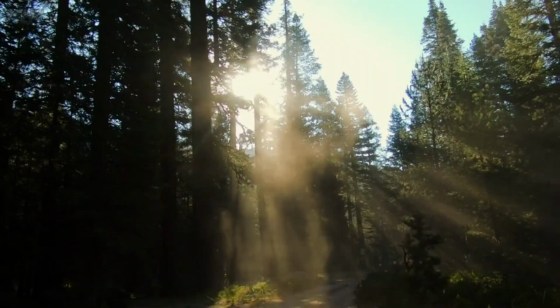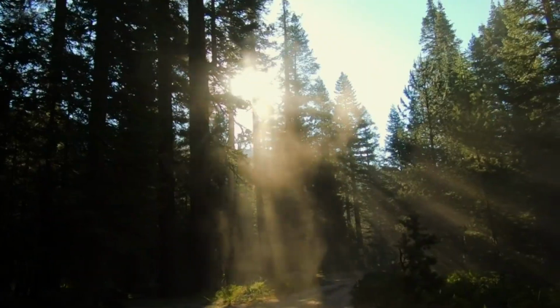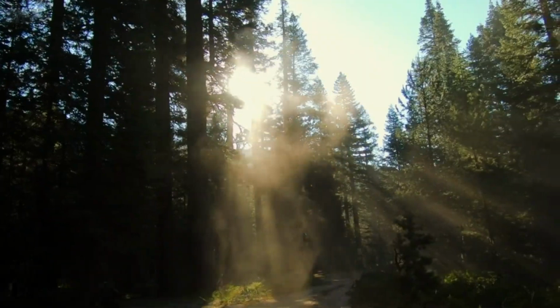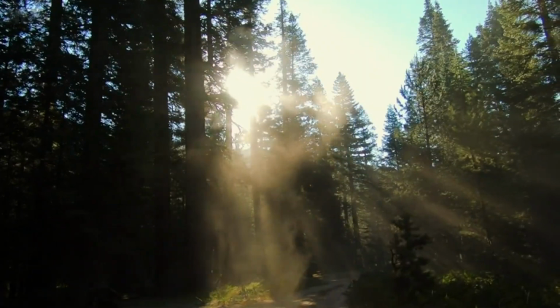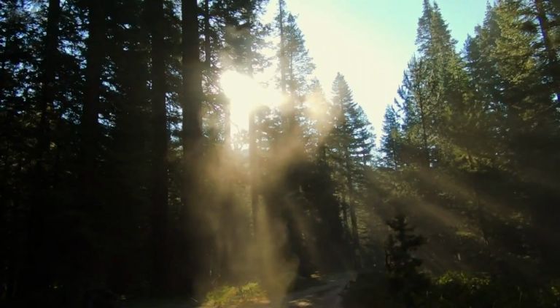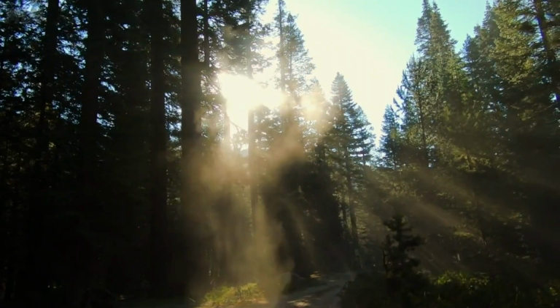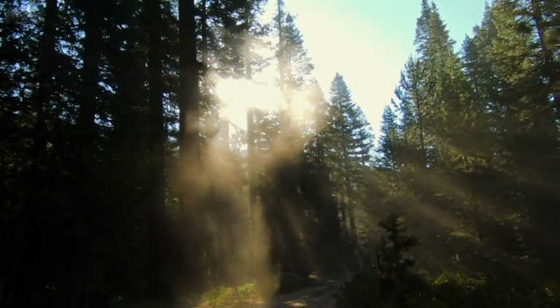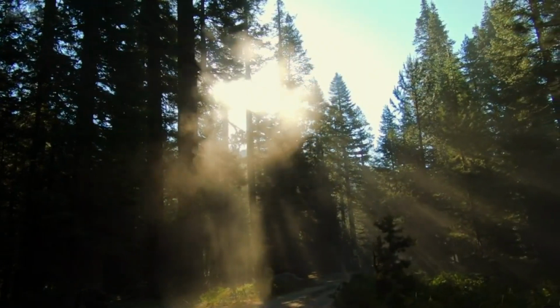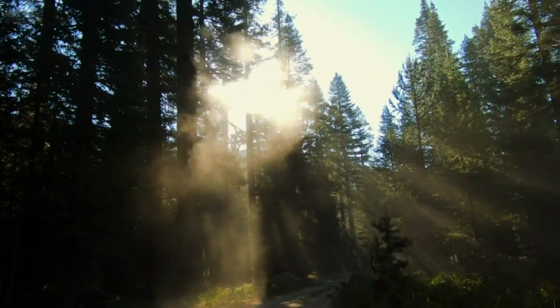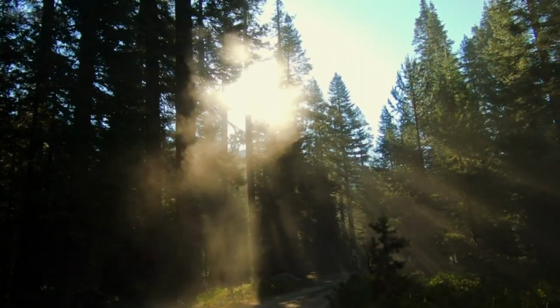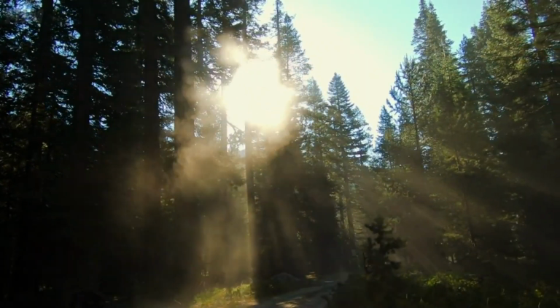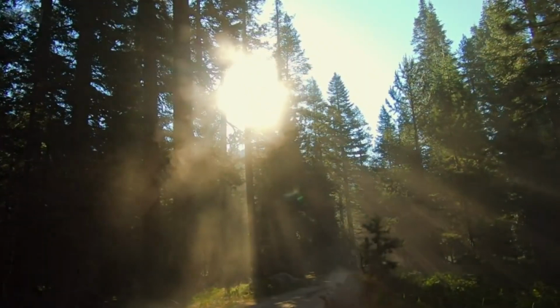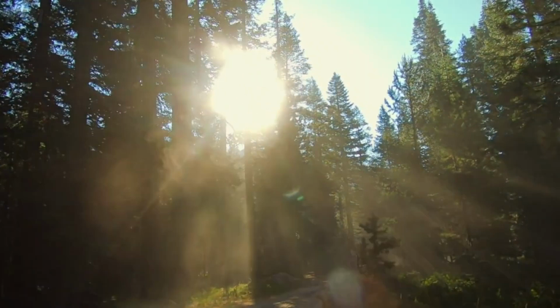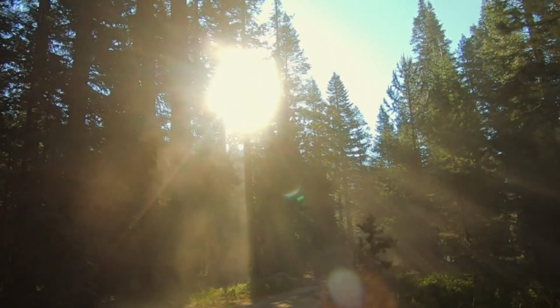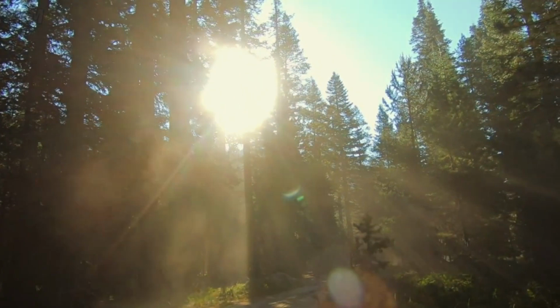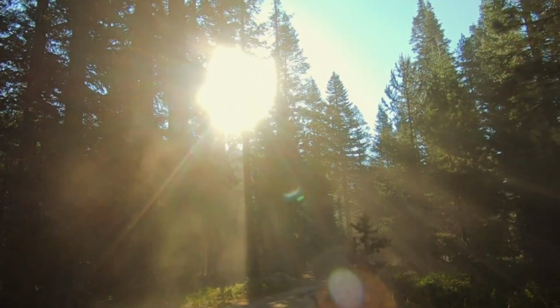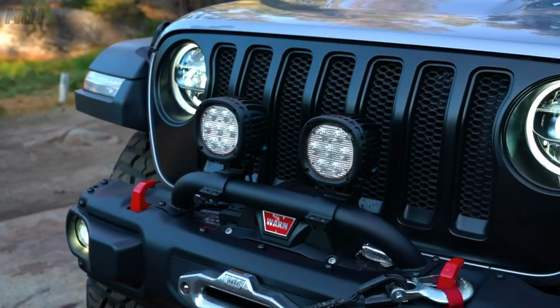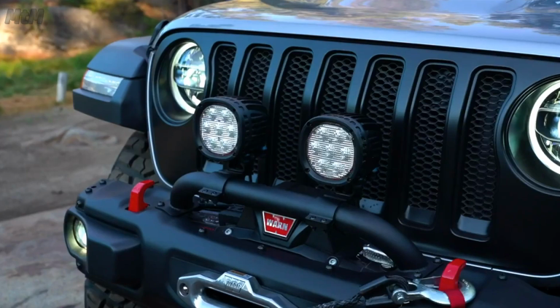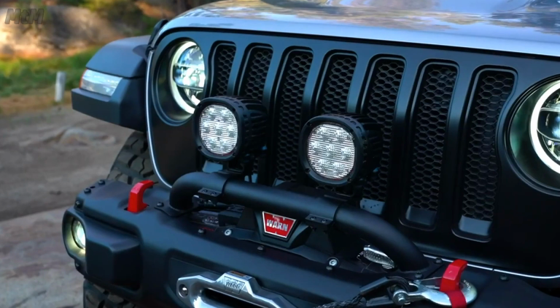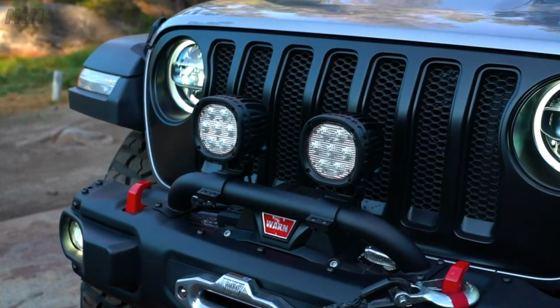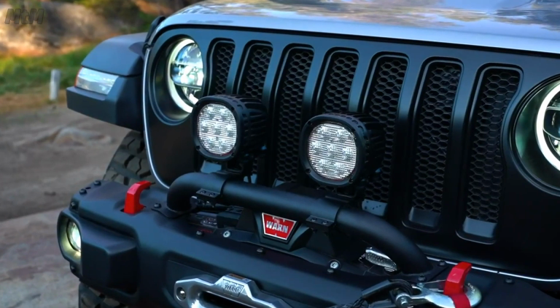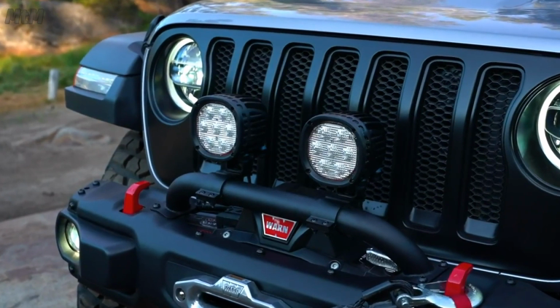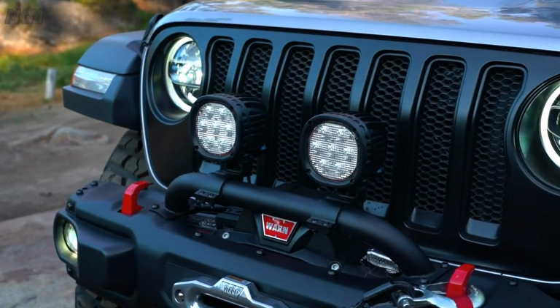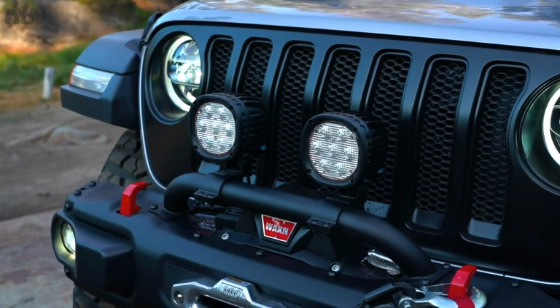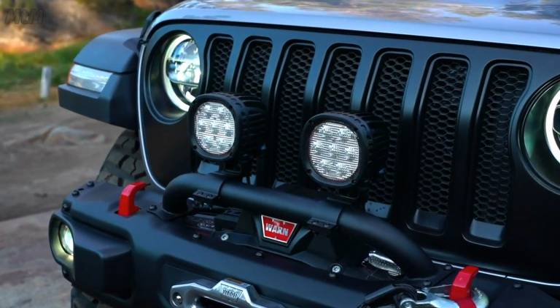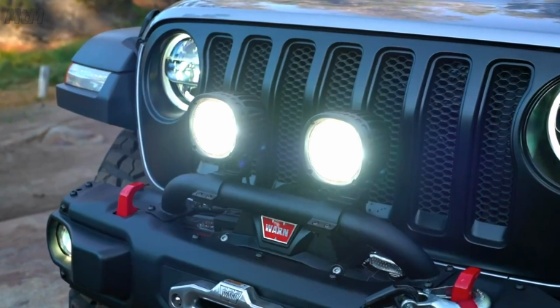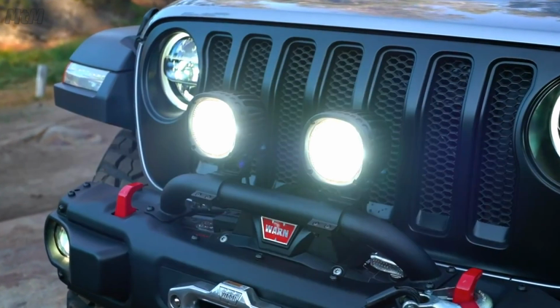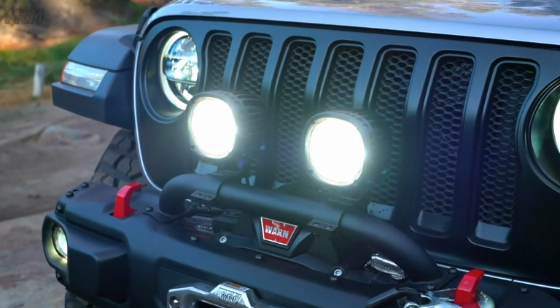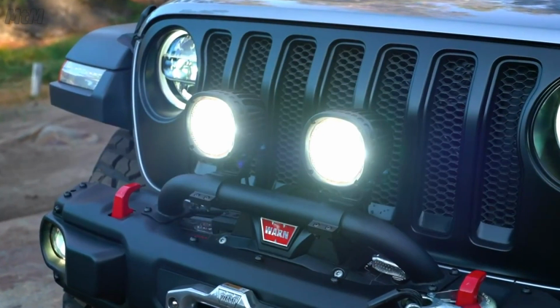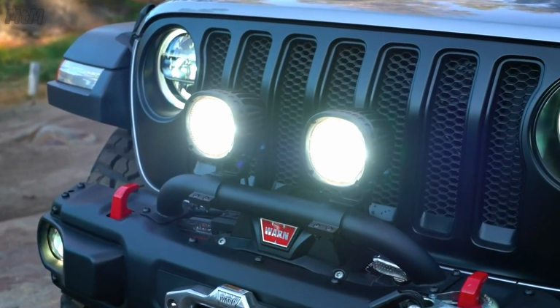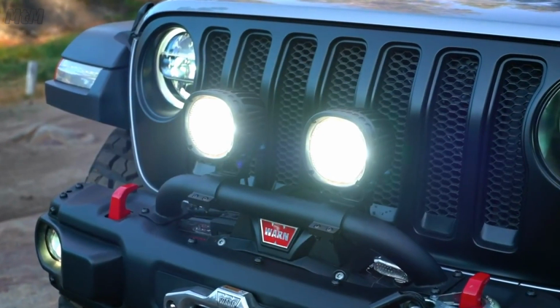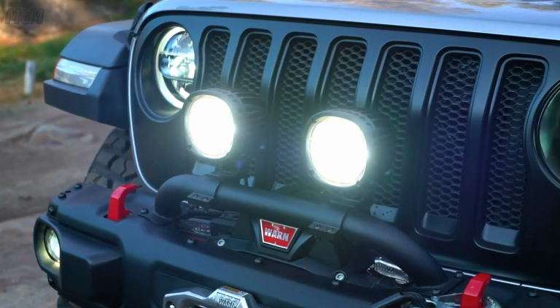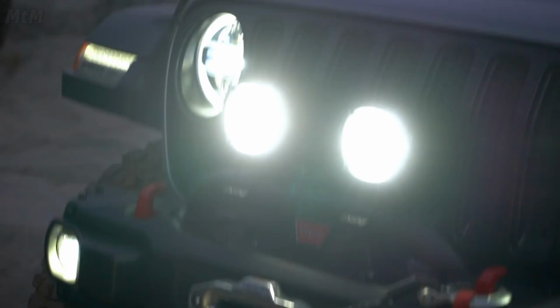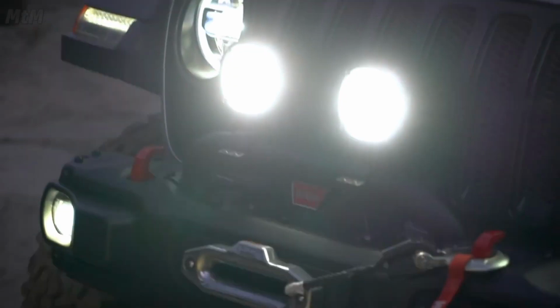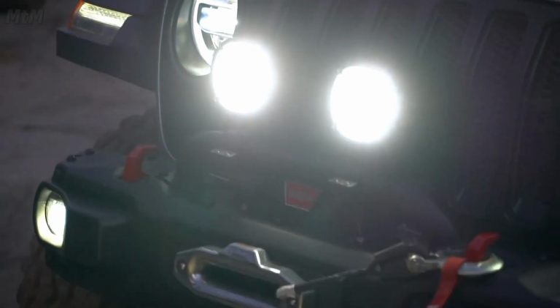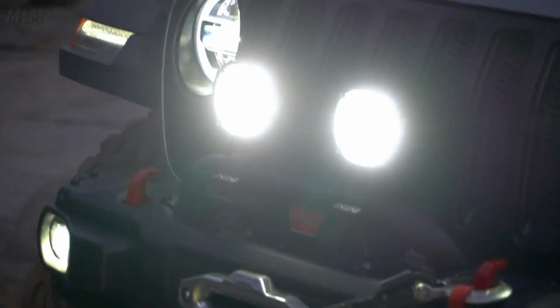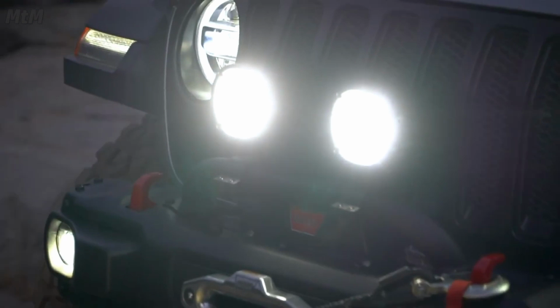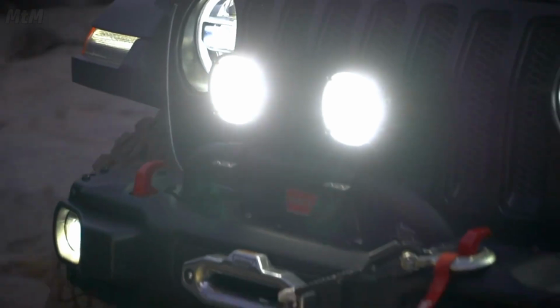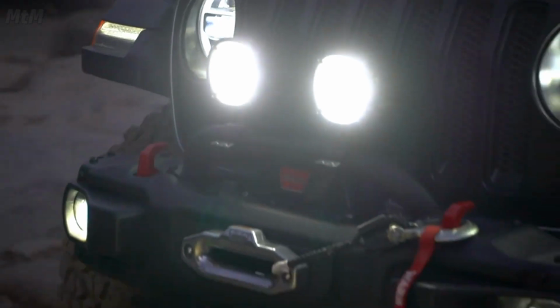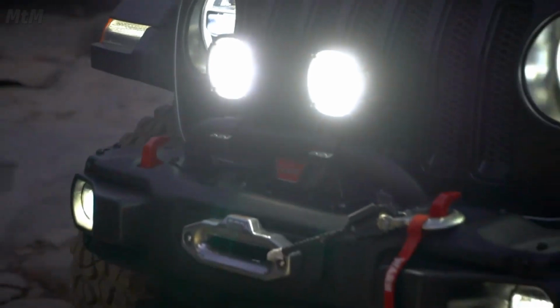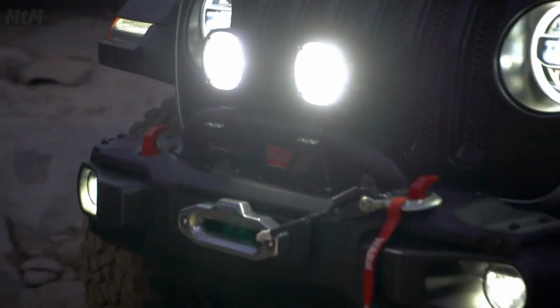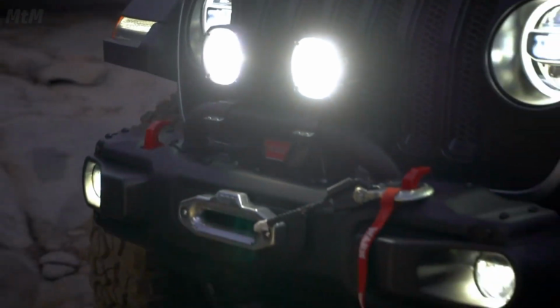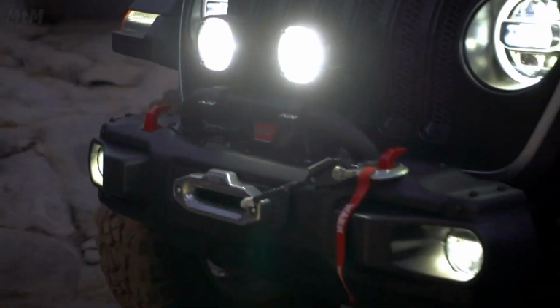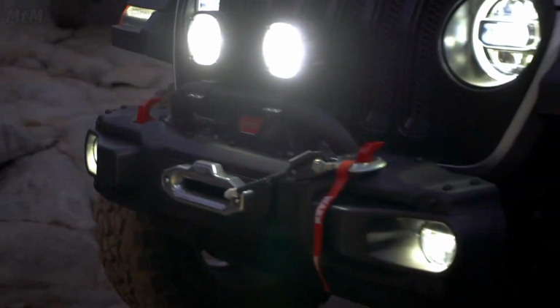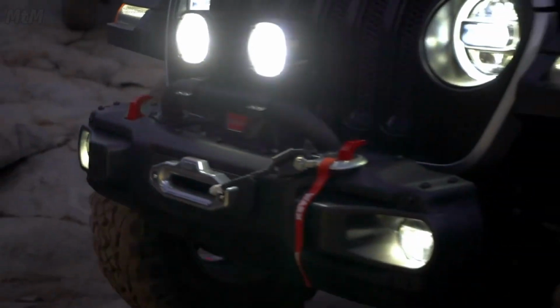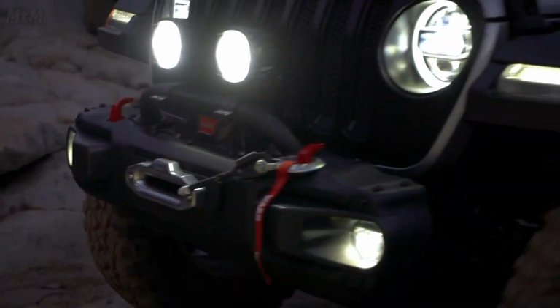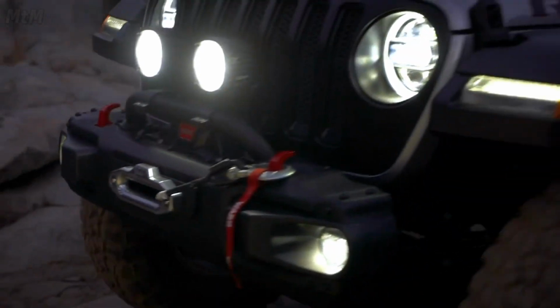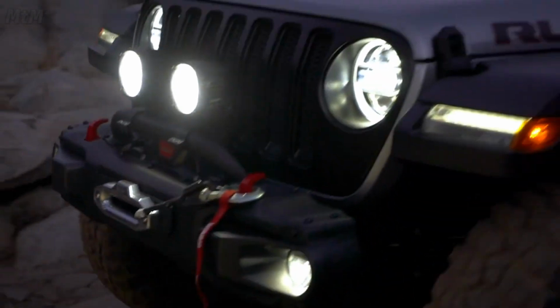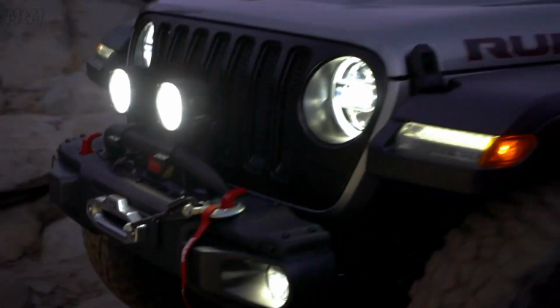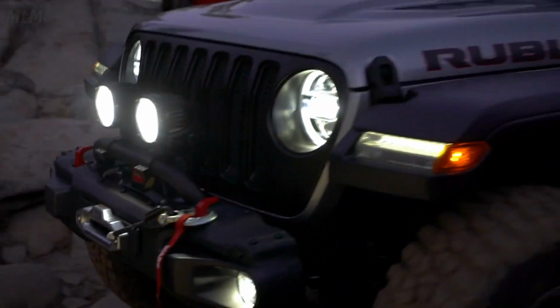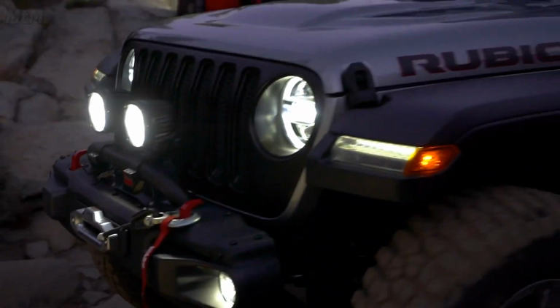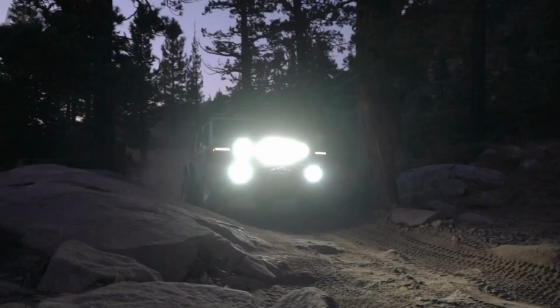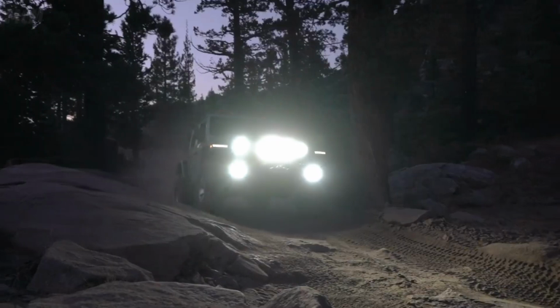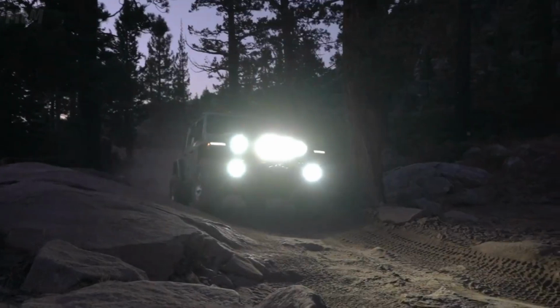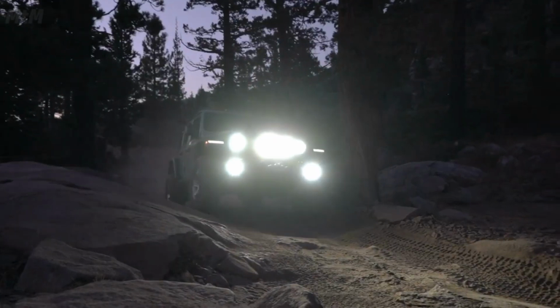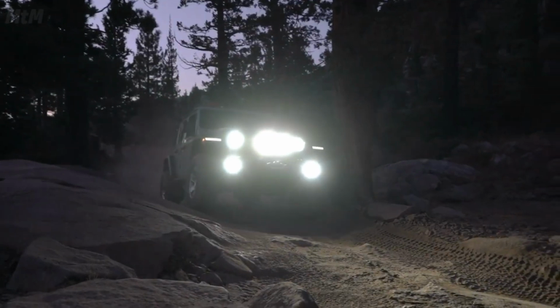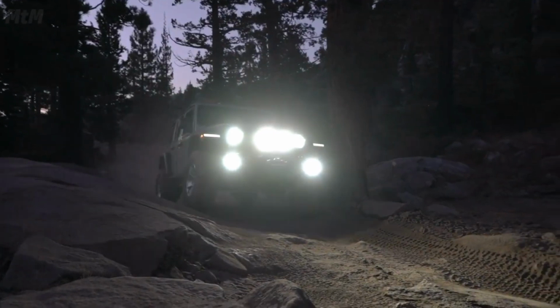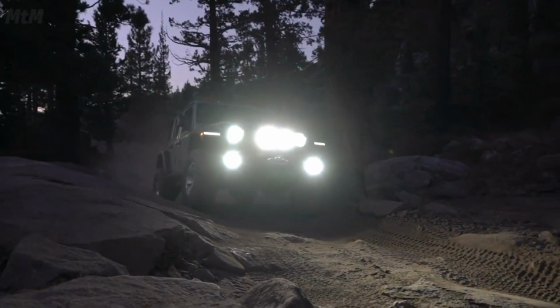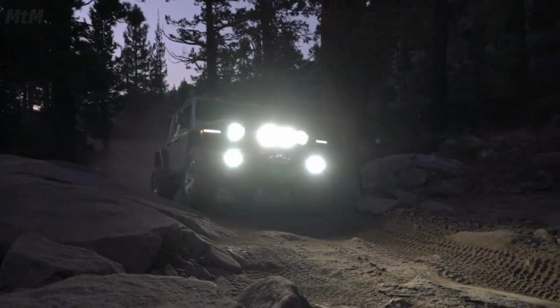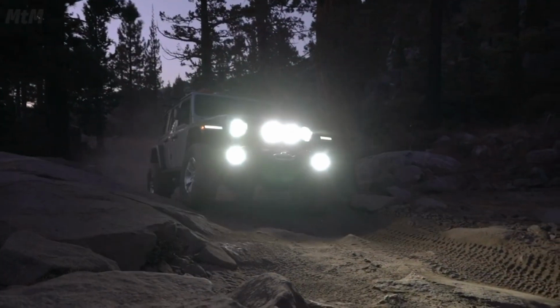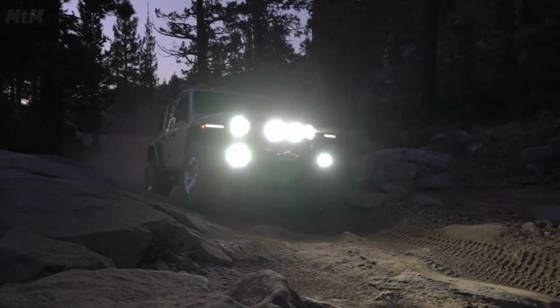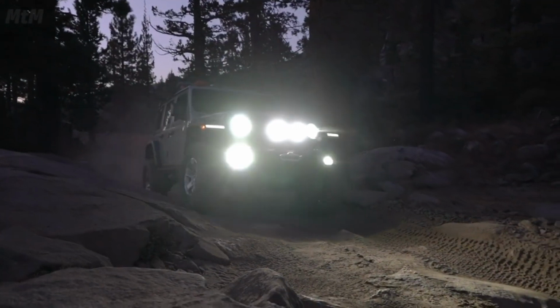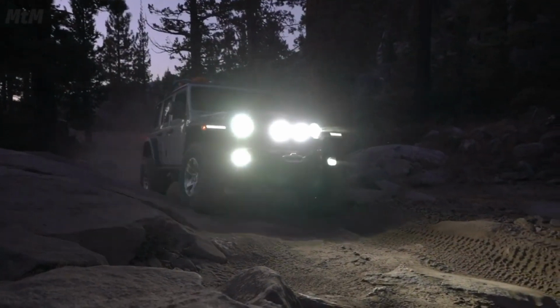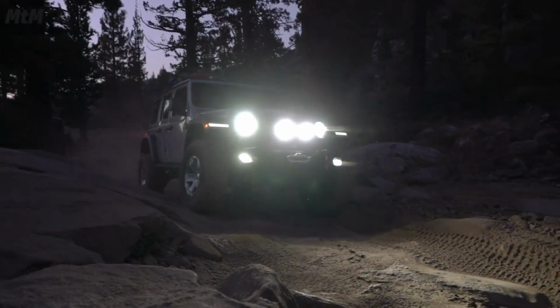Lighting is also very important. In the very front of the vehicle we have added our seven-inch floodlights that have over 8,000 lumens.